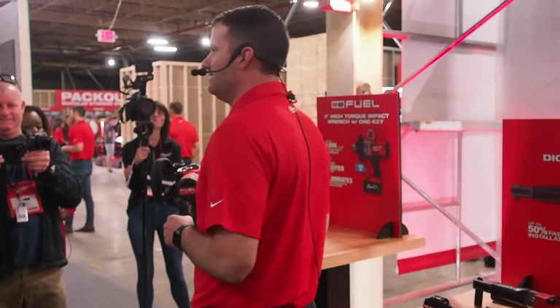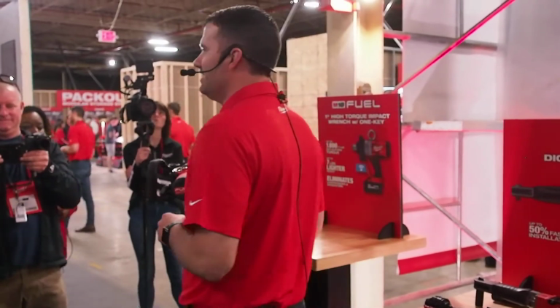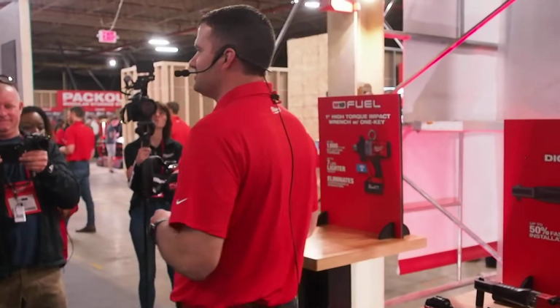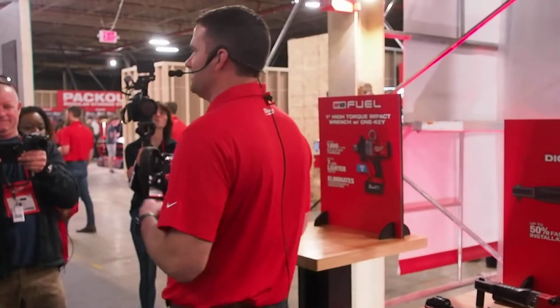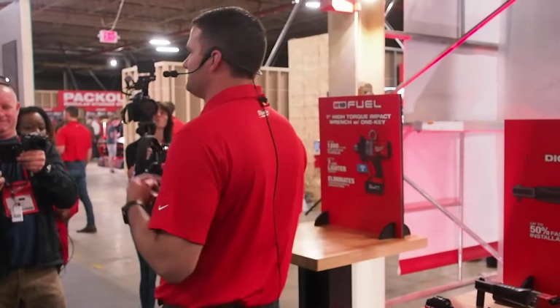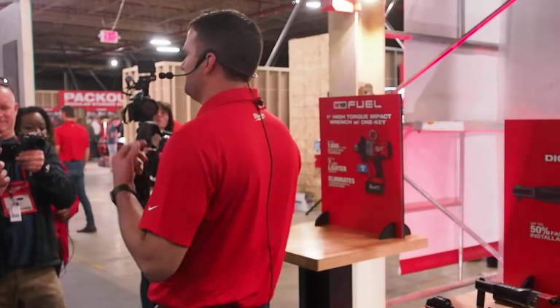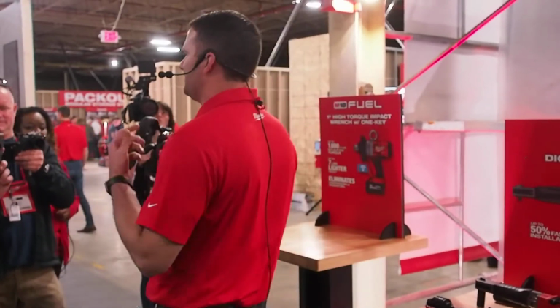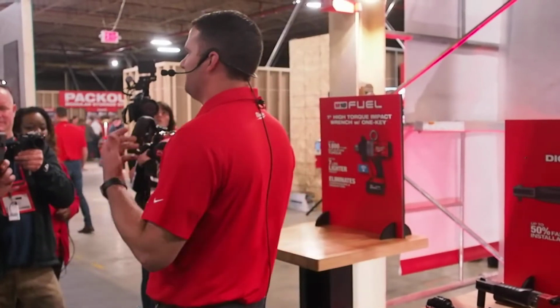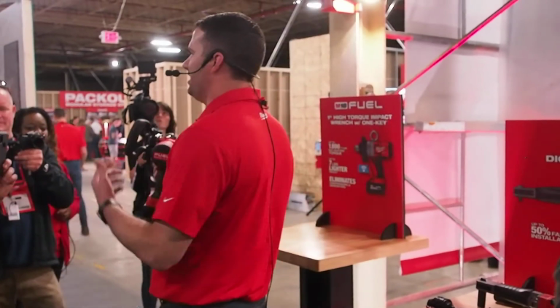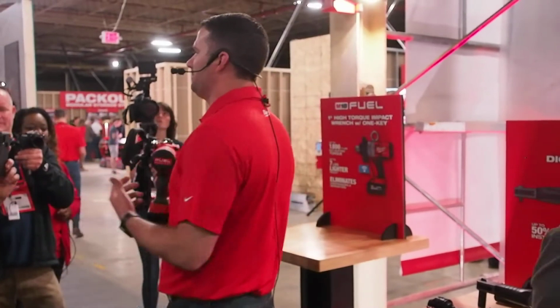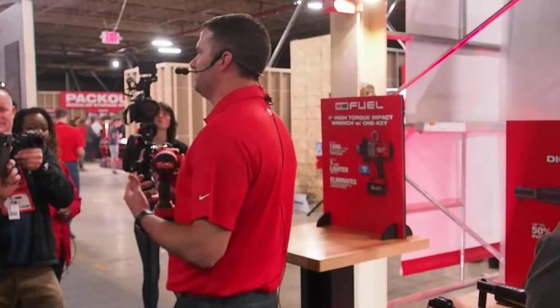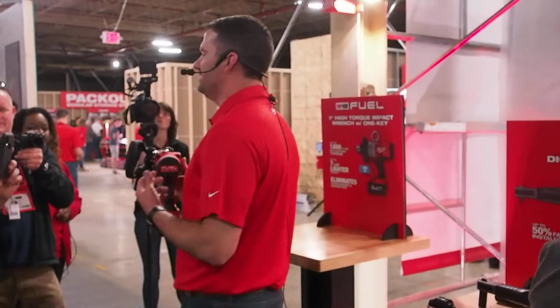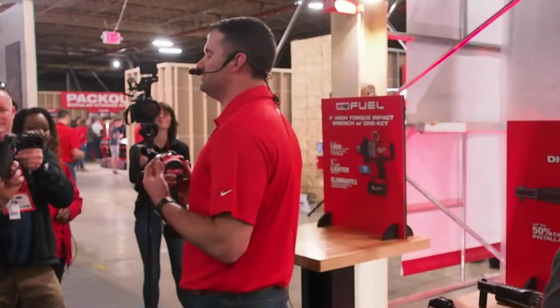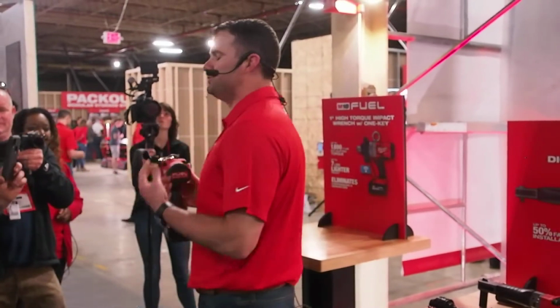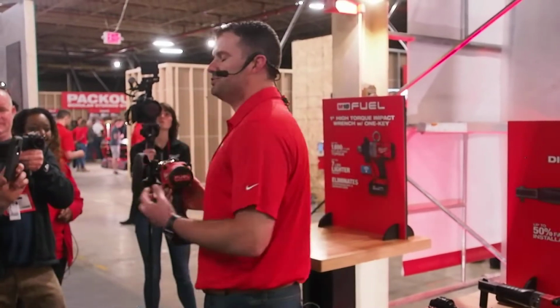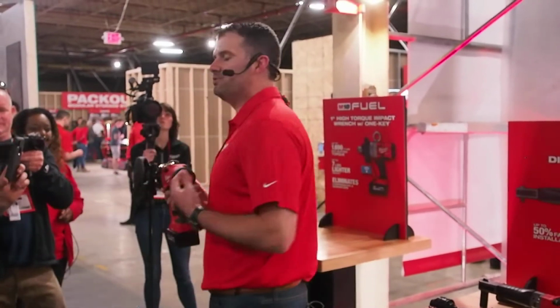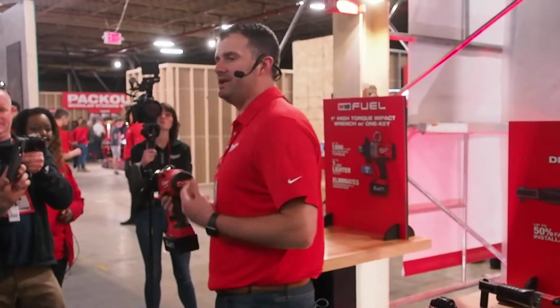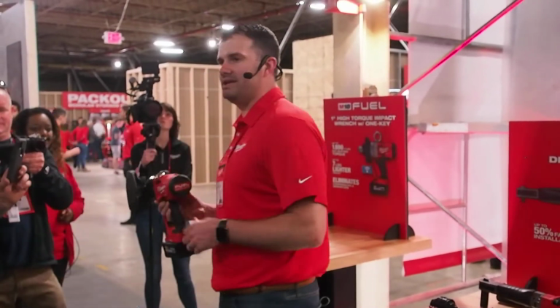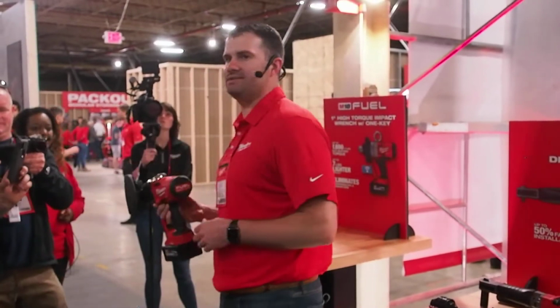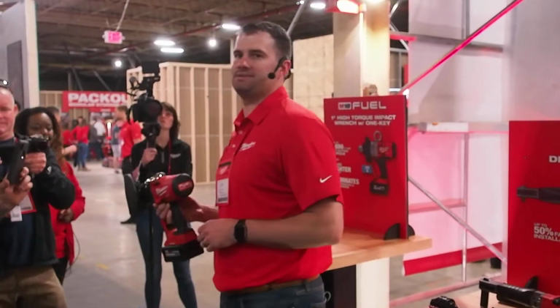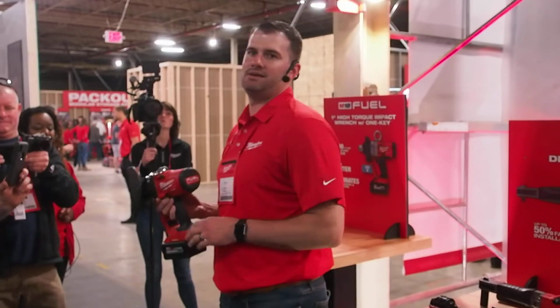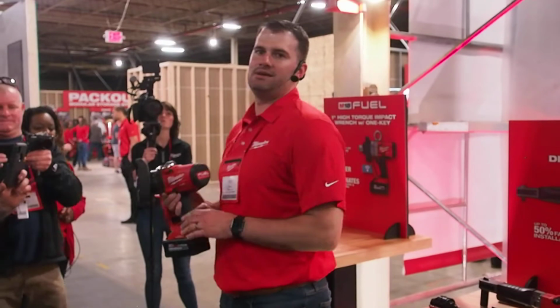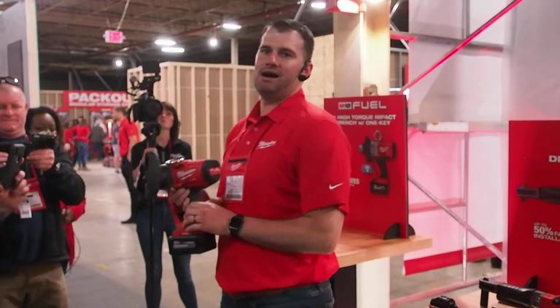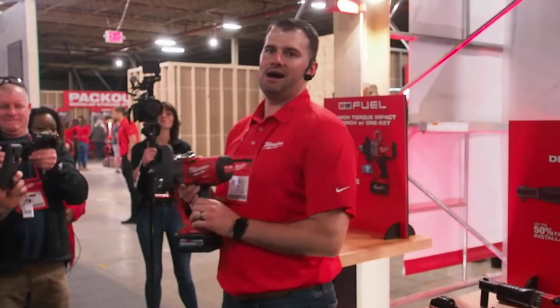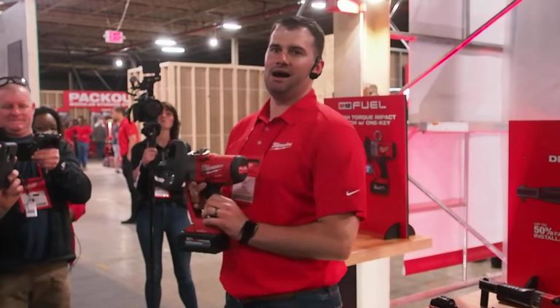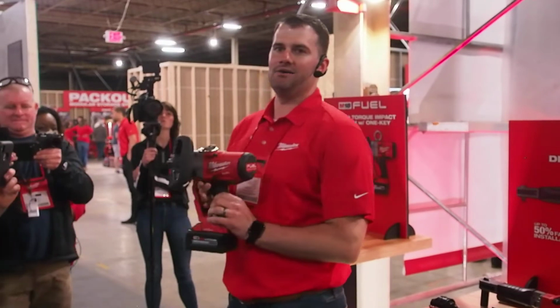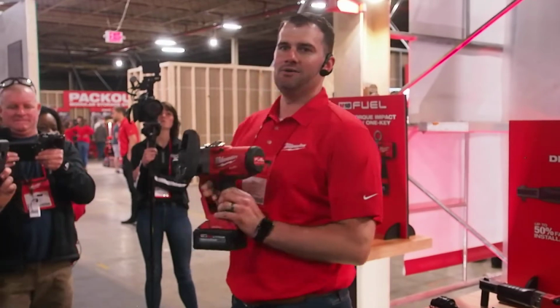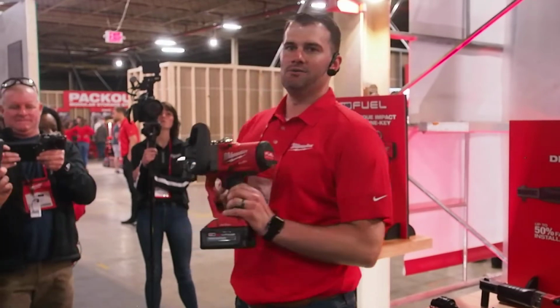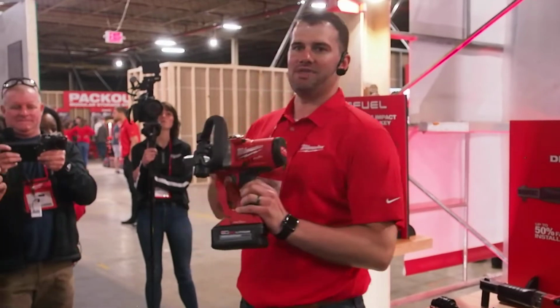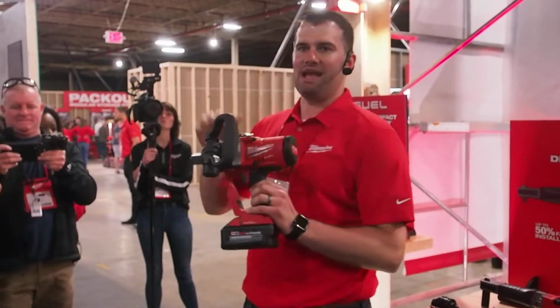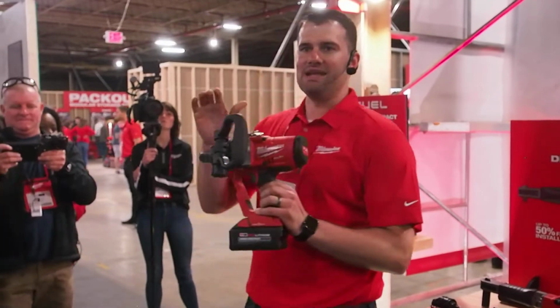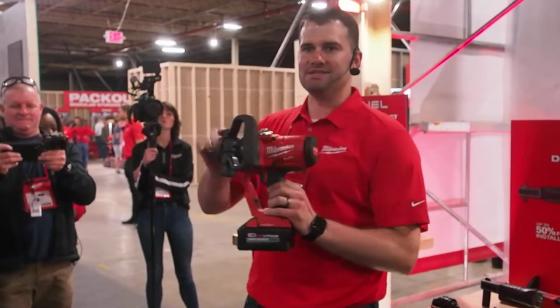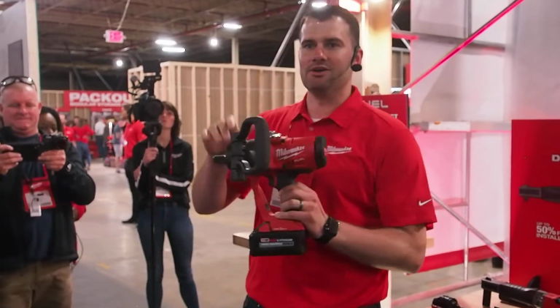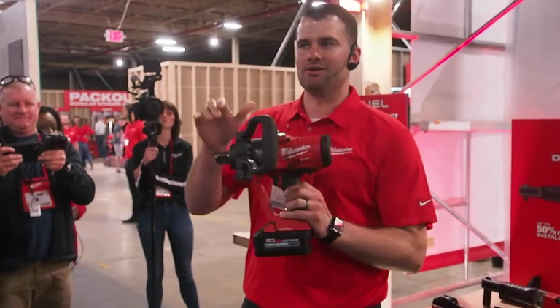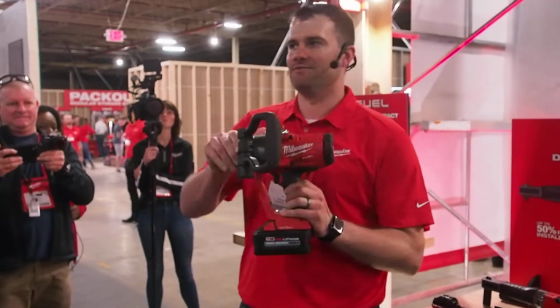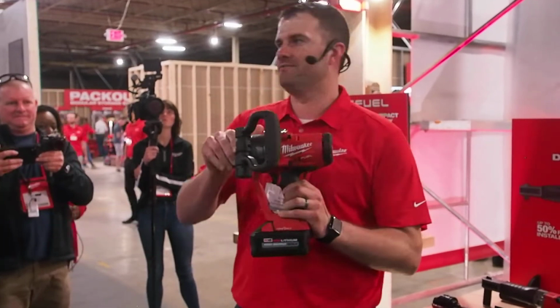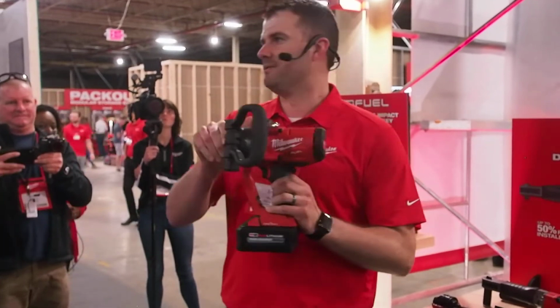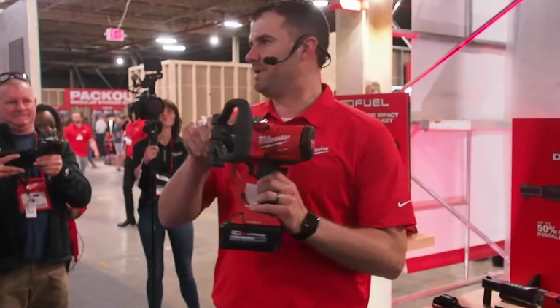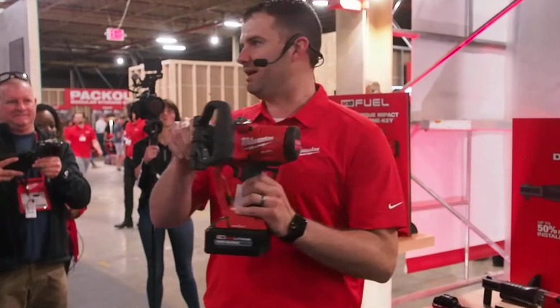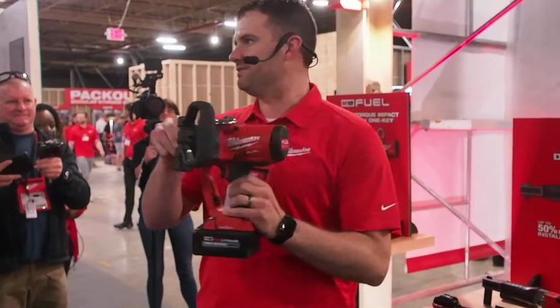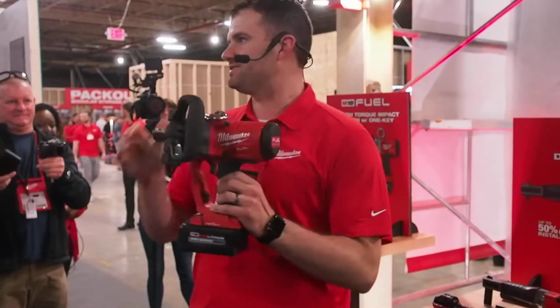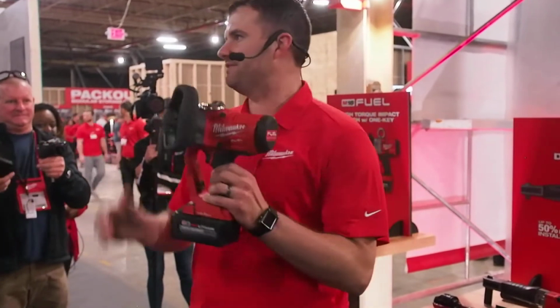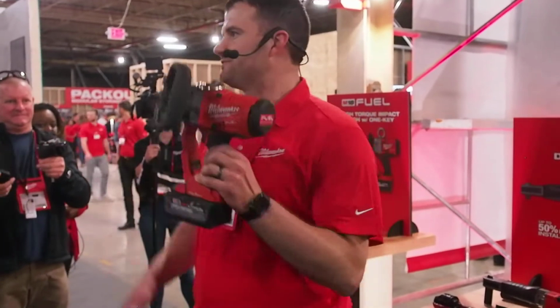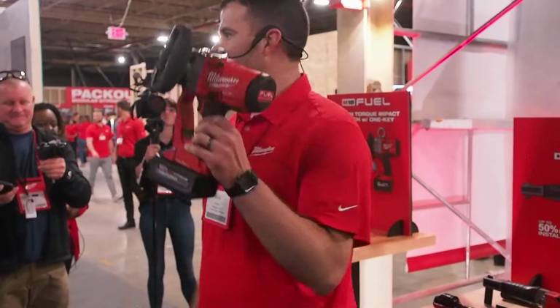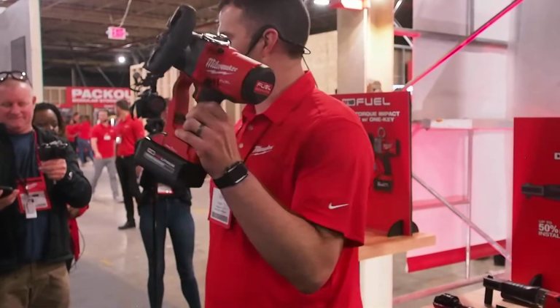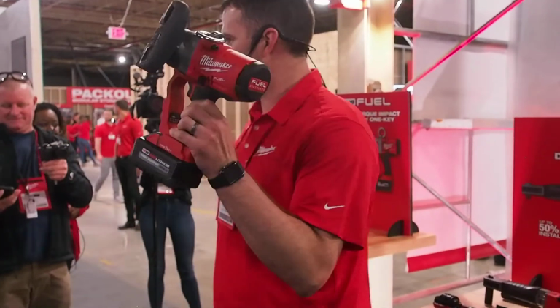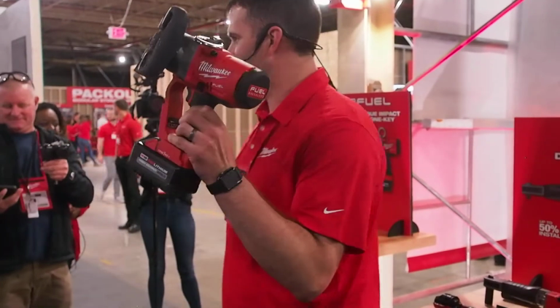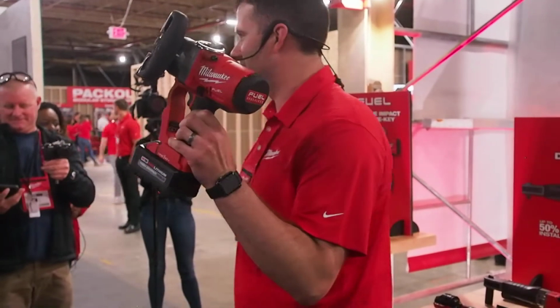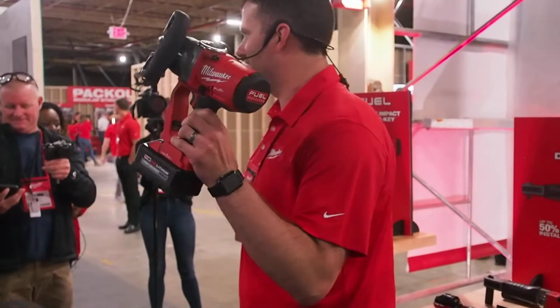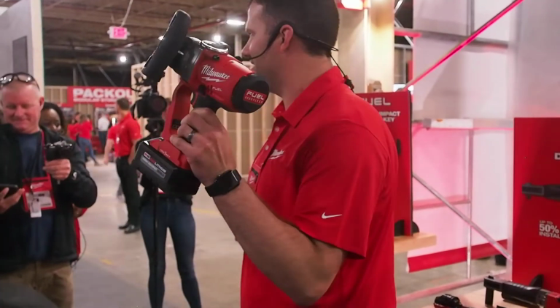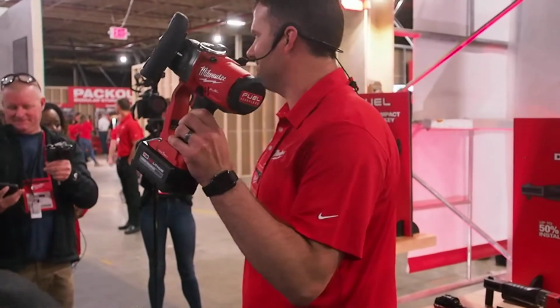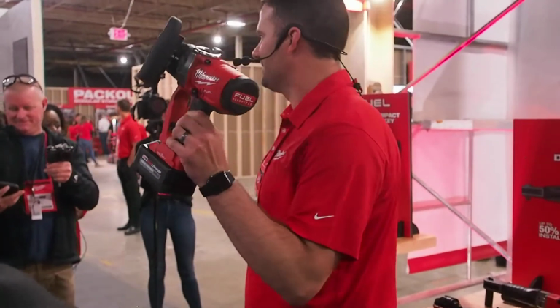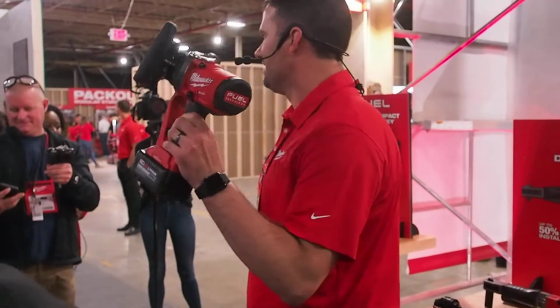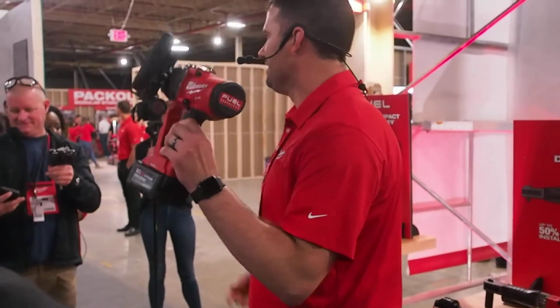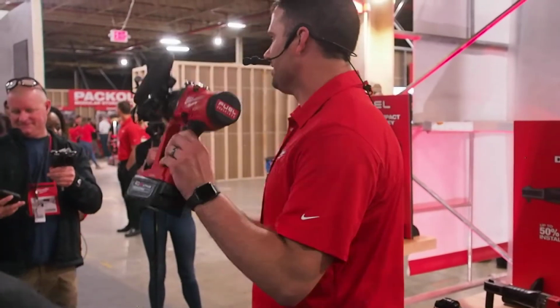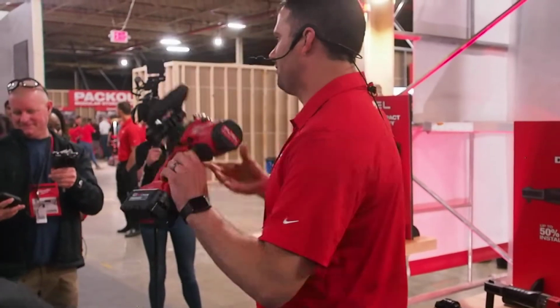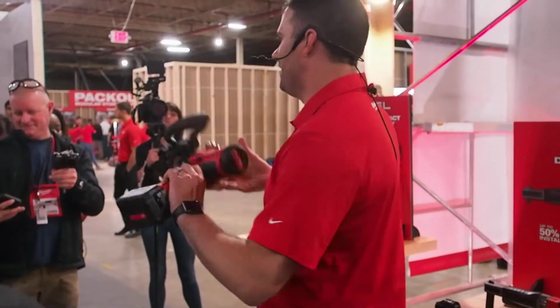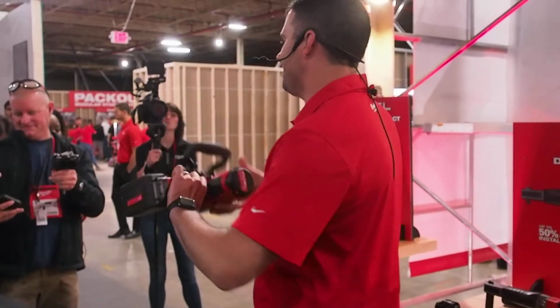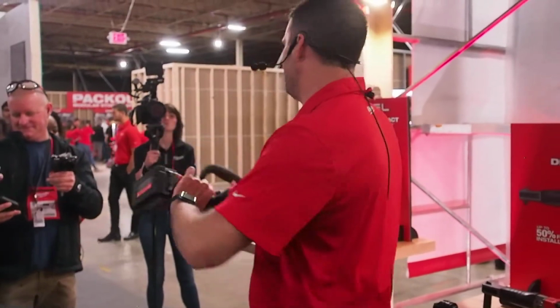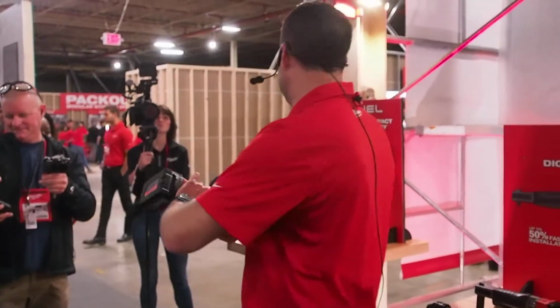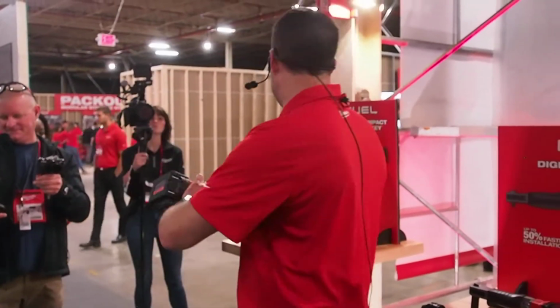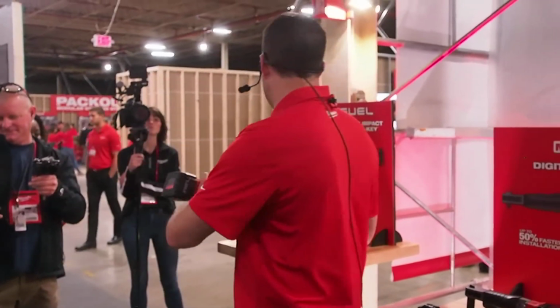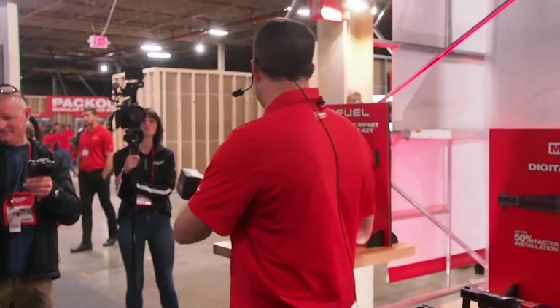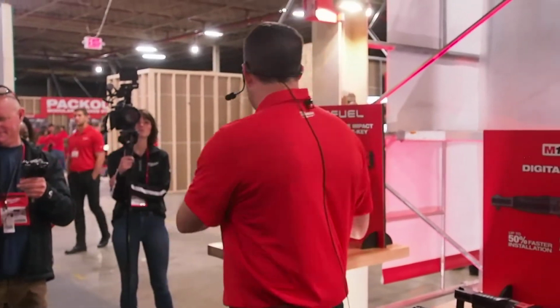This will be available in two weeks with 1,800 foot-pounds of torque. Quick update on that.